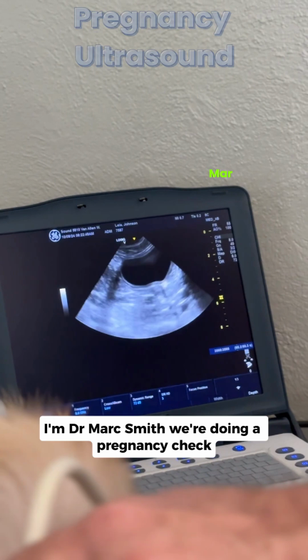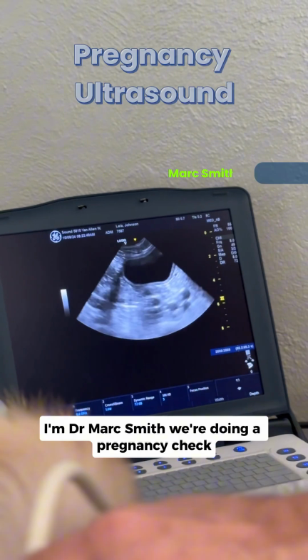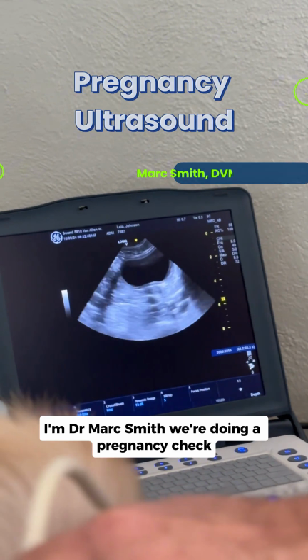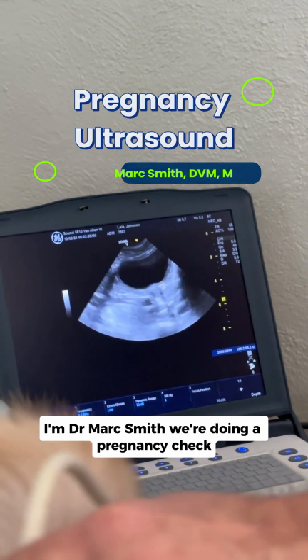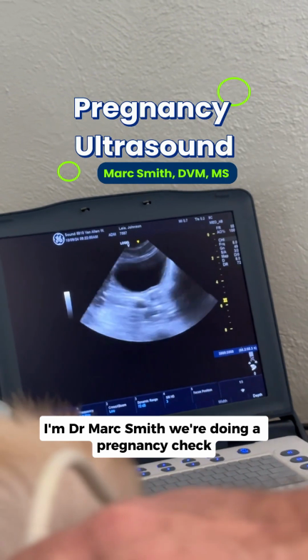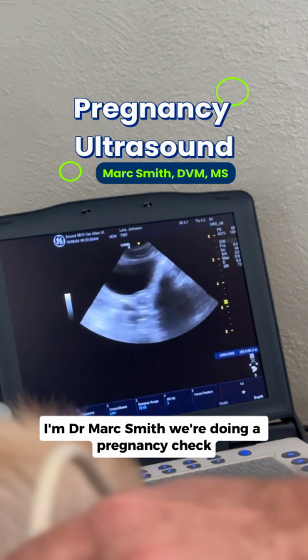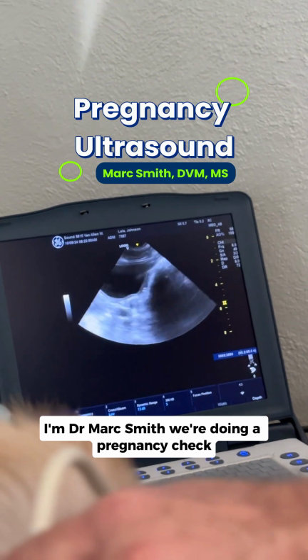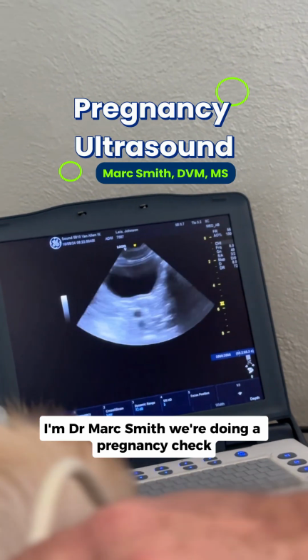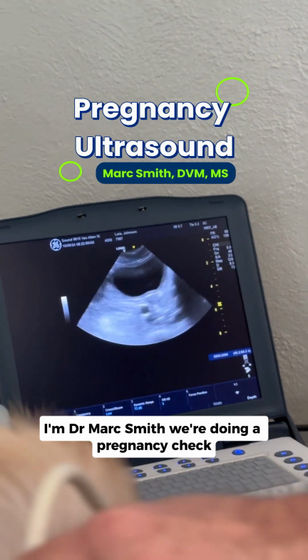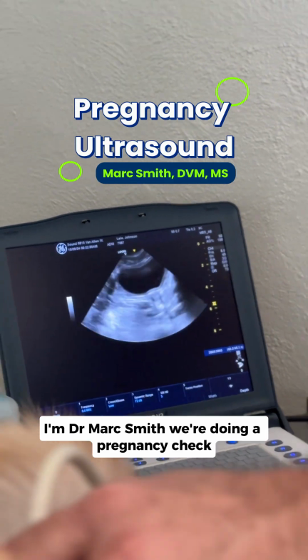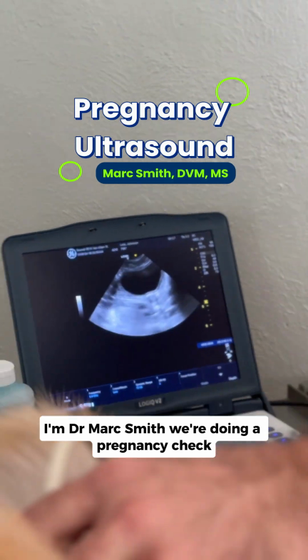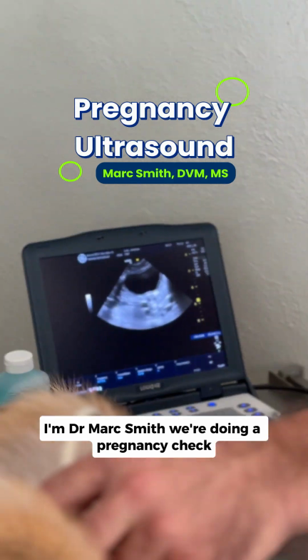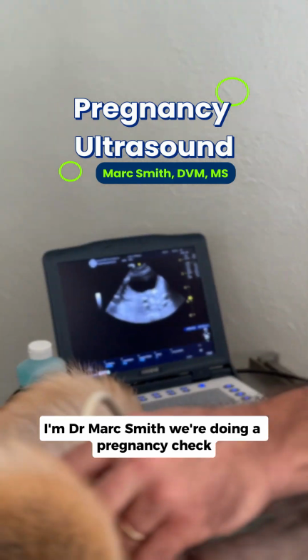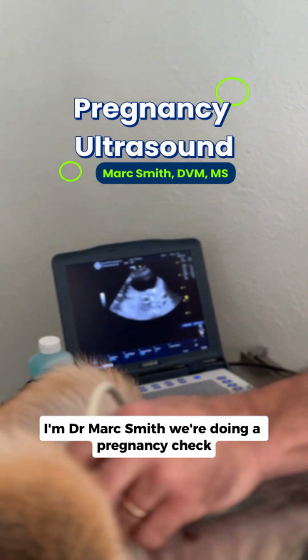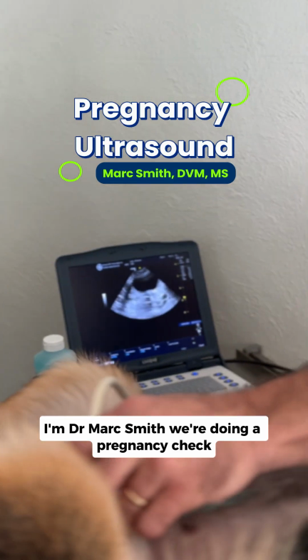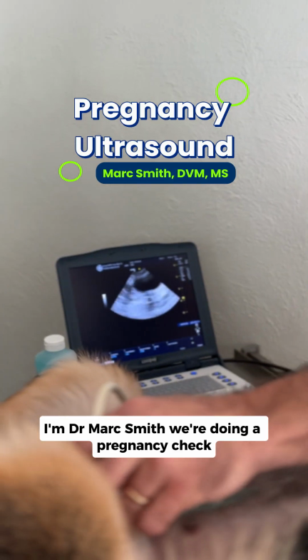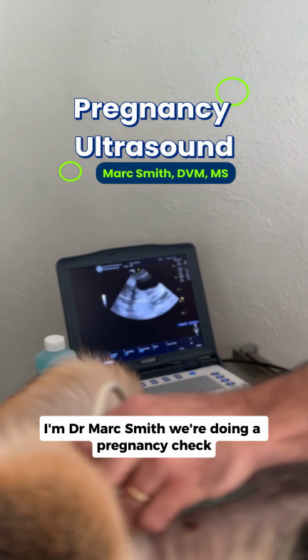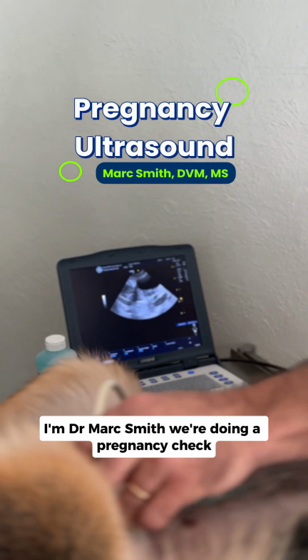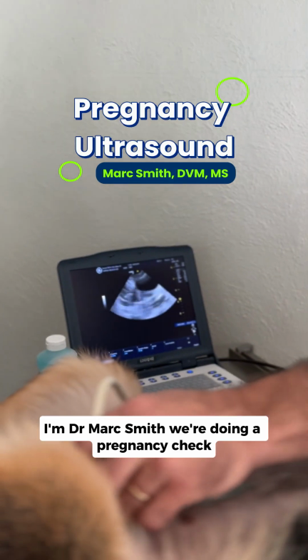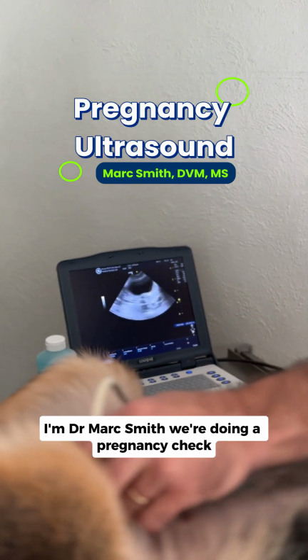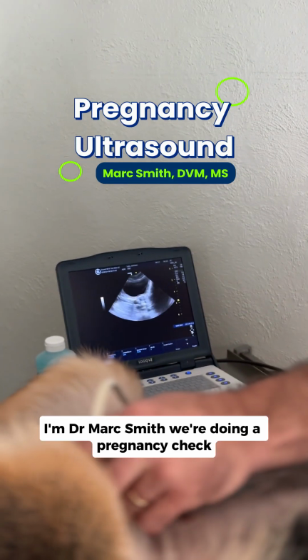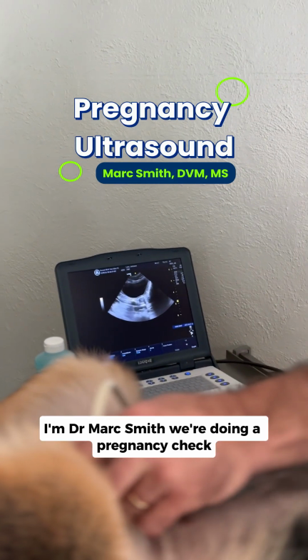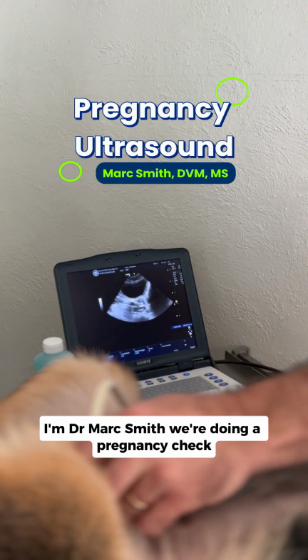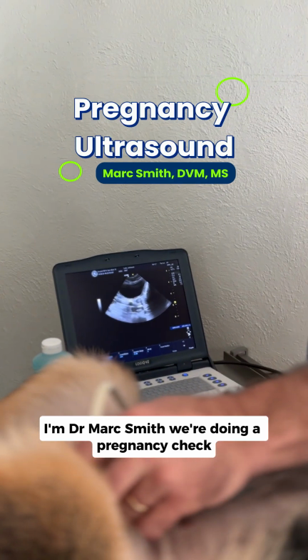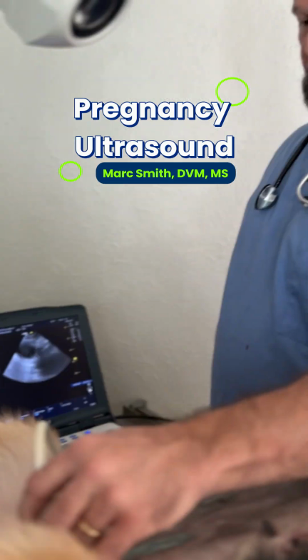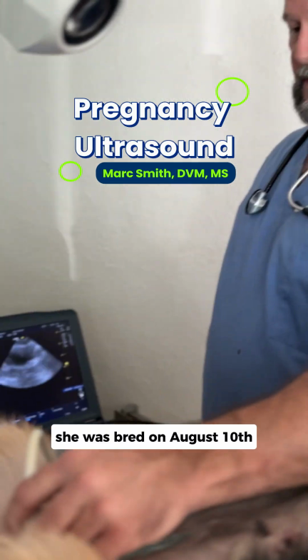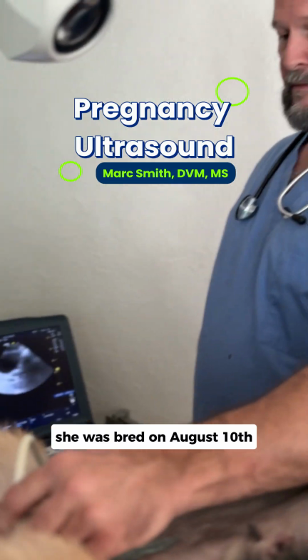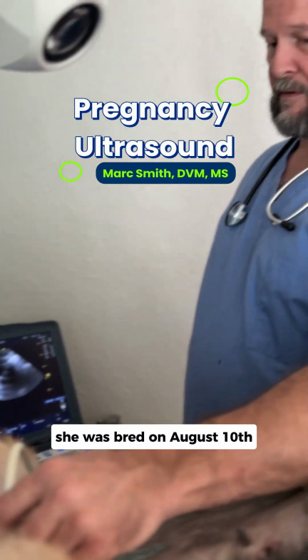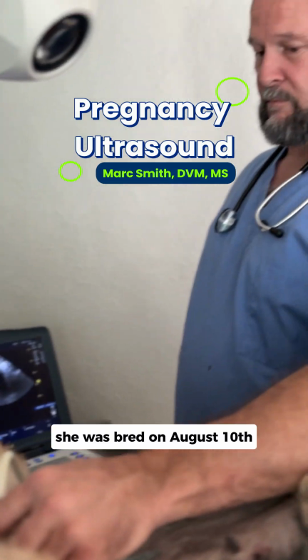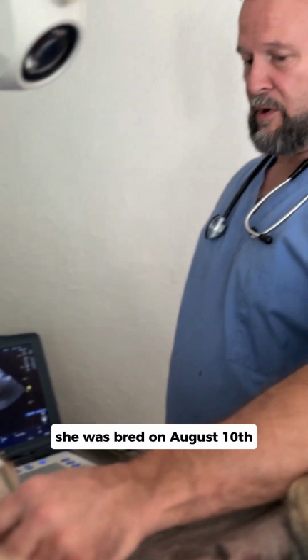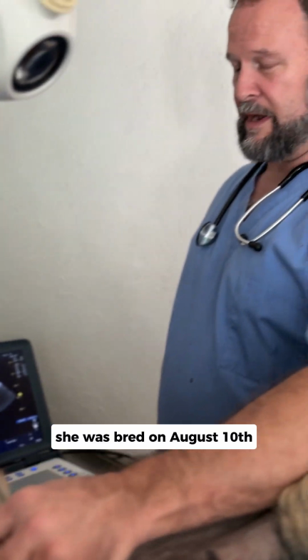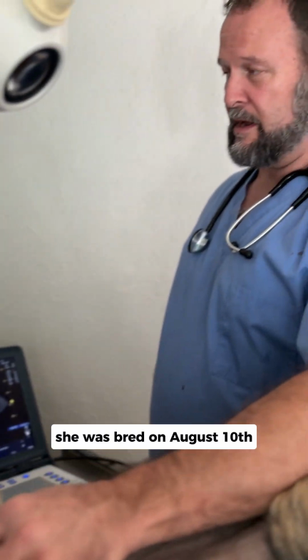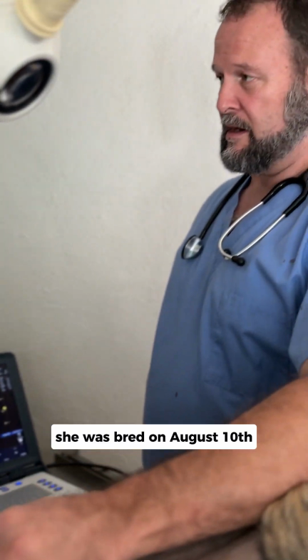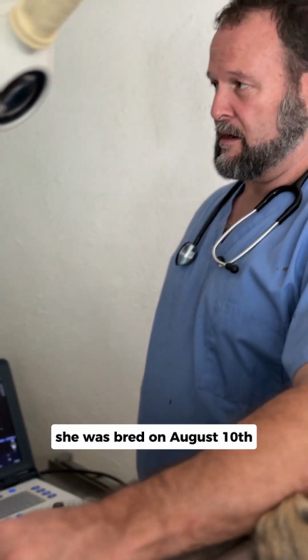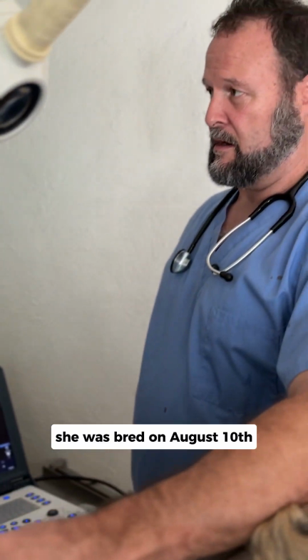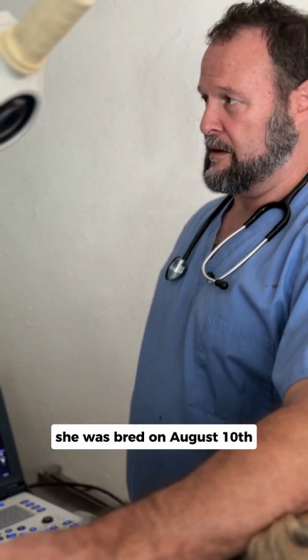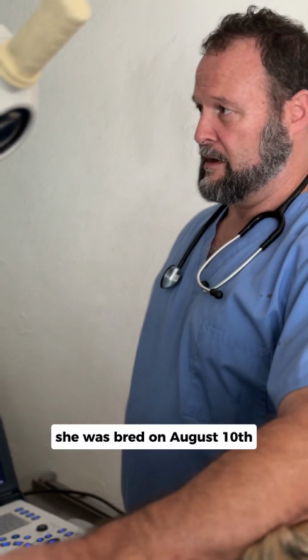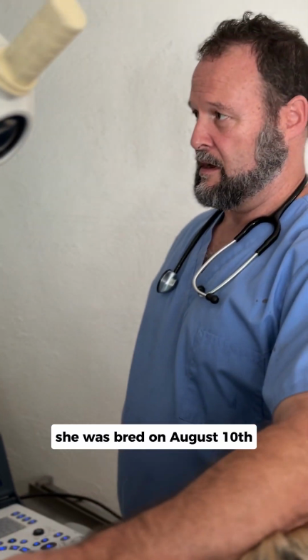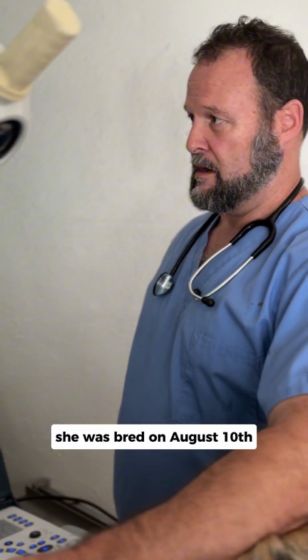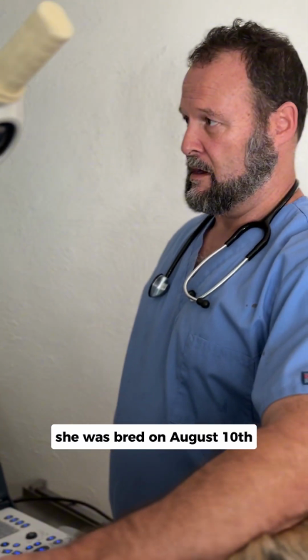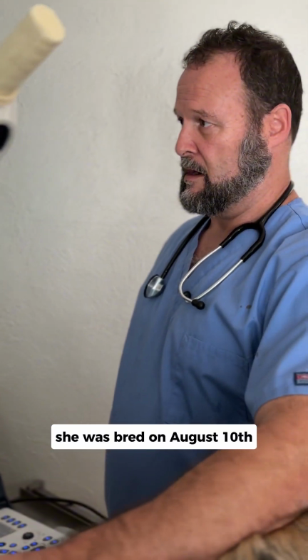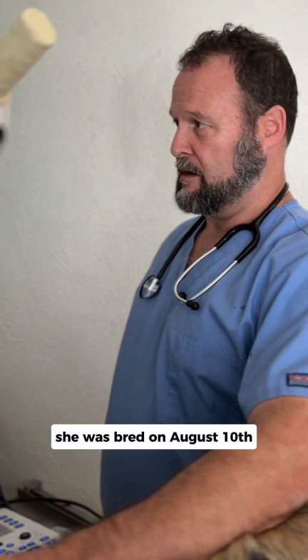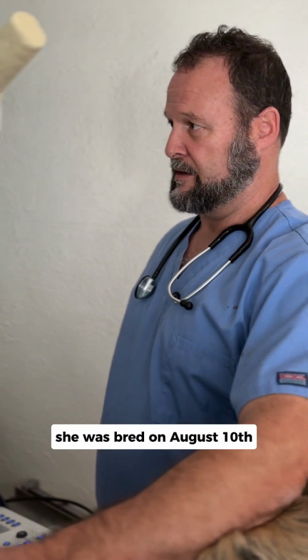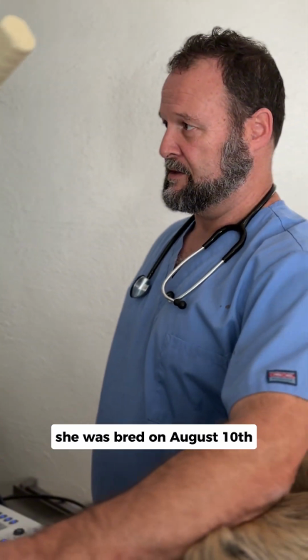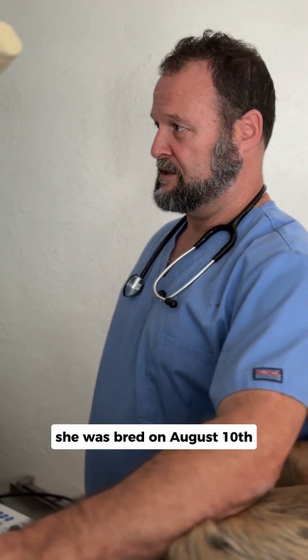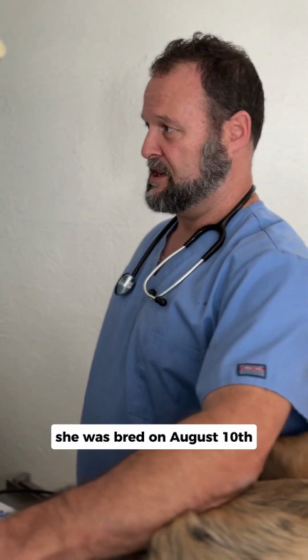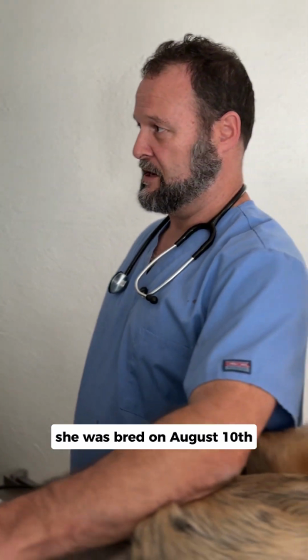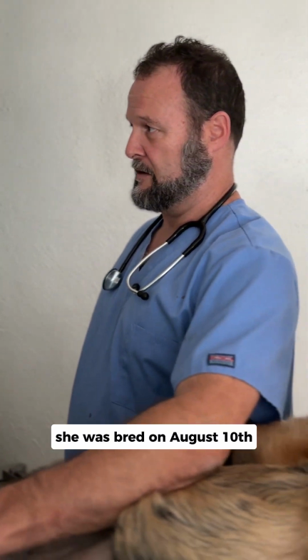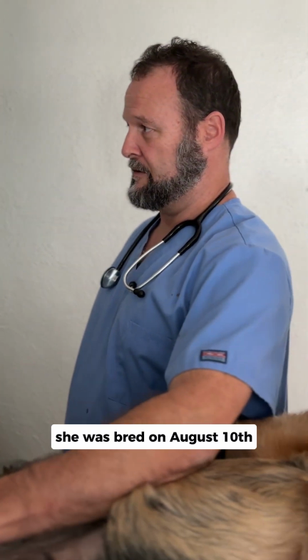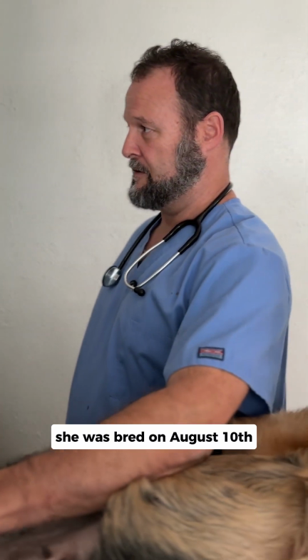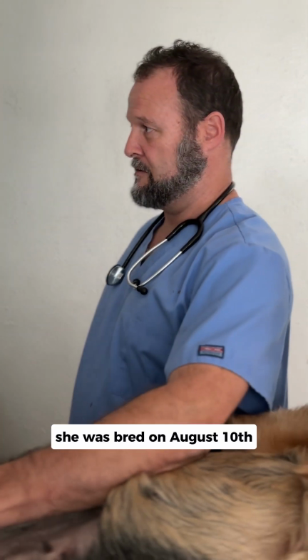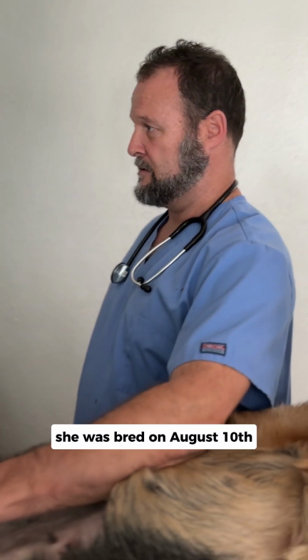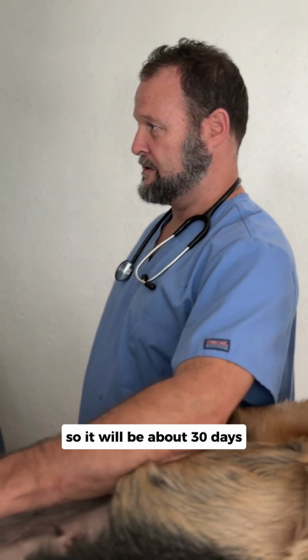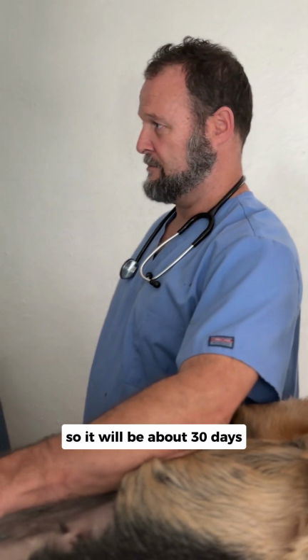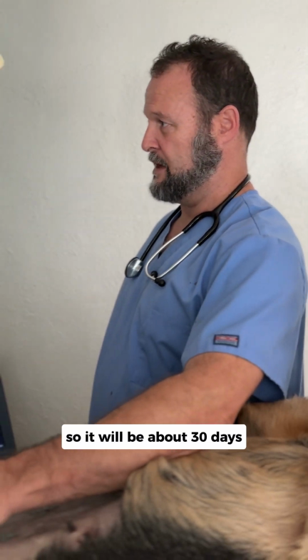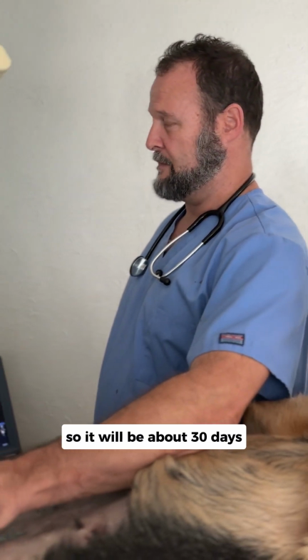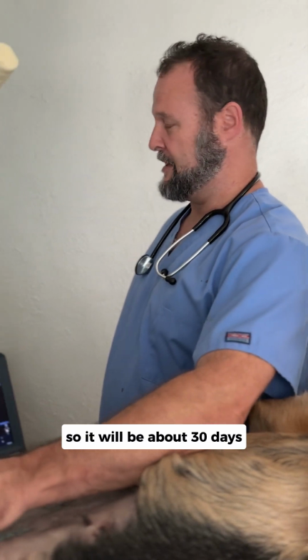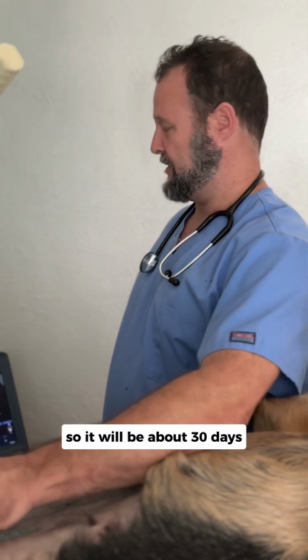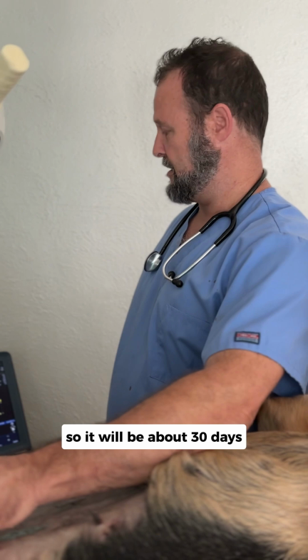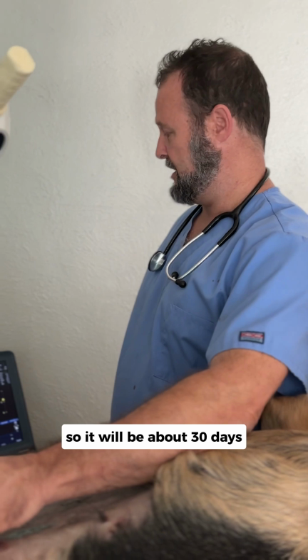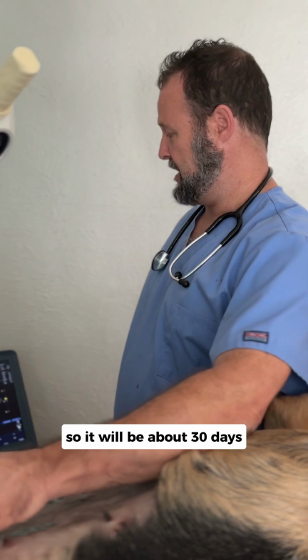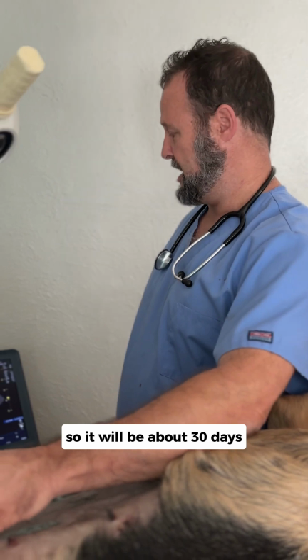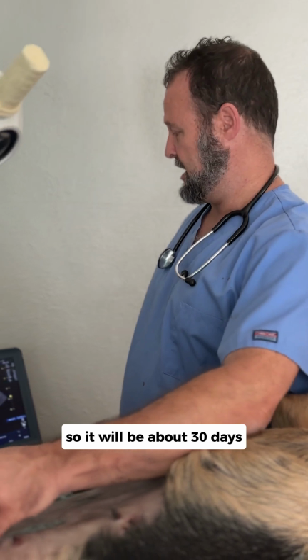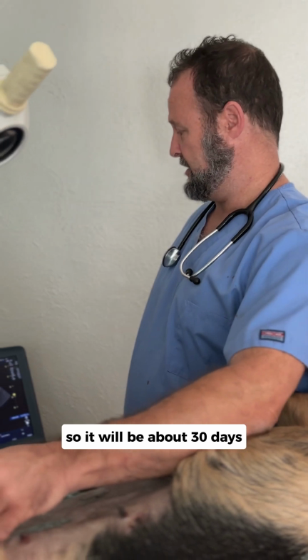I'm Dr. Mark Smith. We're doing a pregnancy check. She was bred on August 10th. It'll be about 30 days.